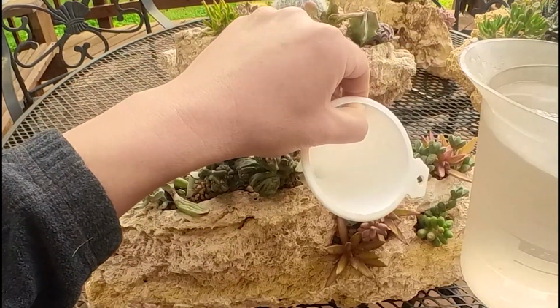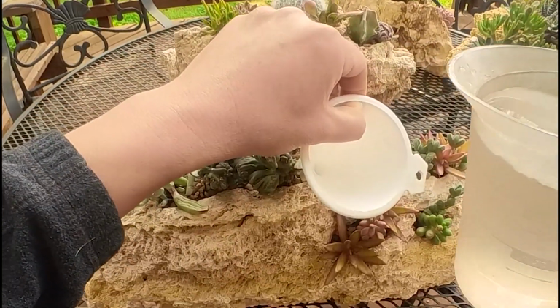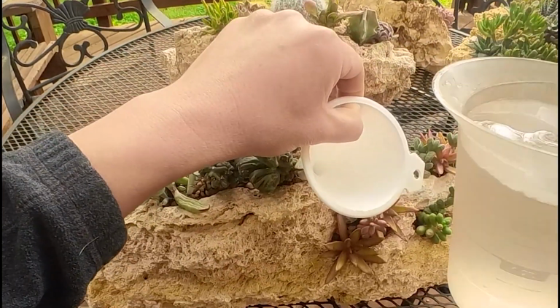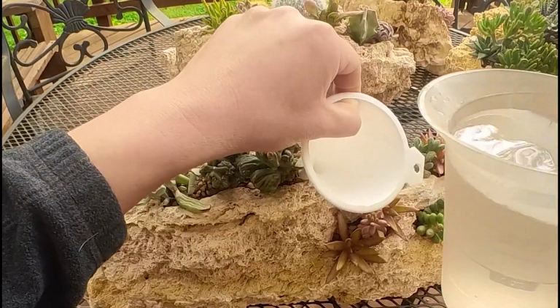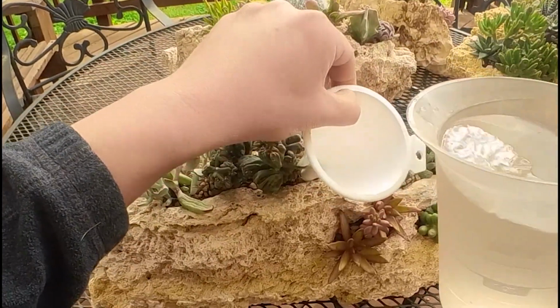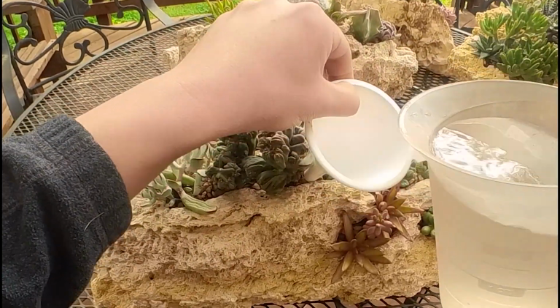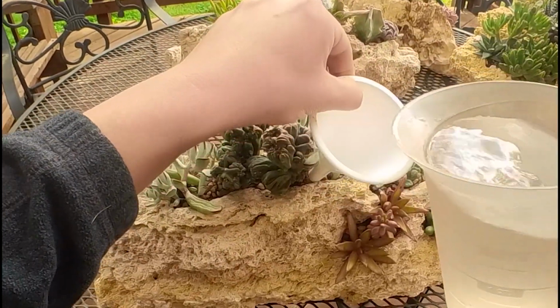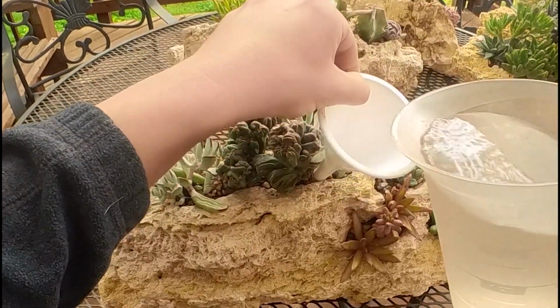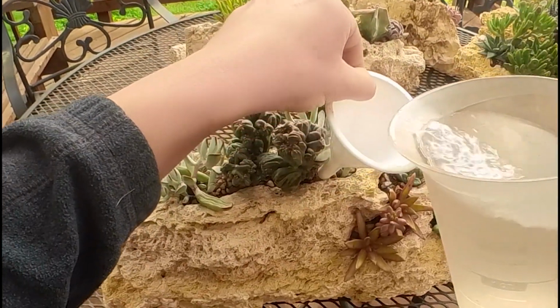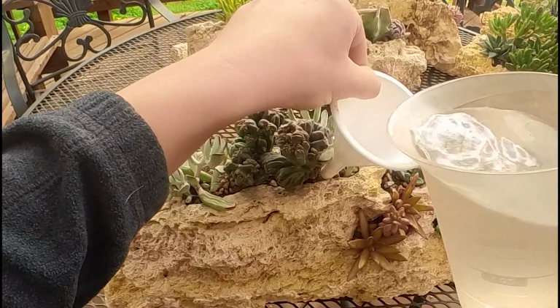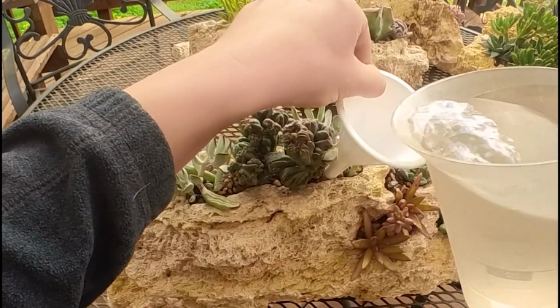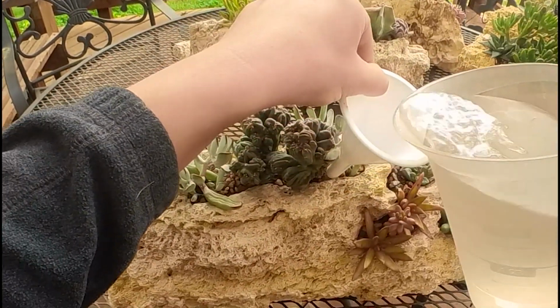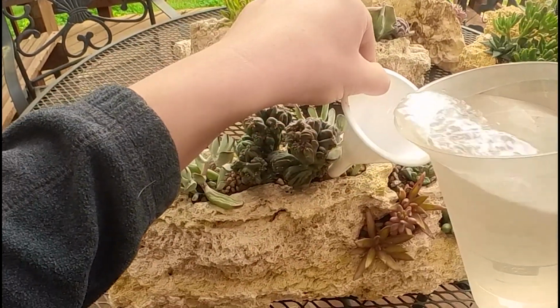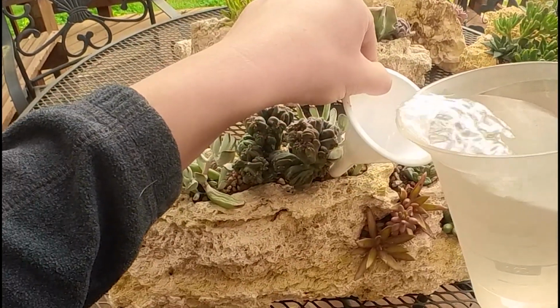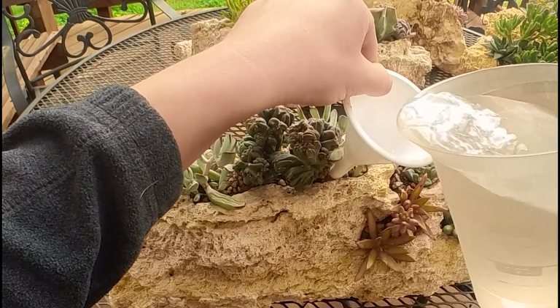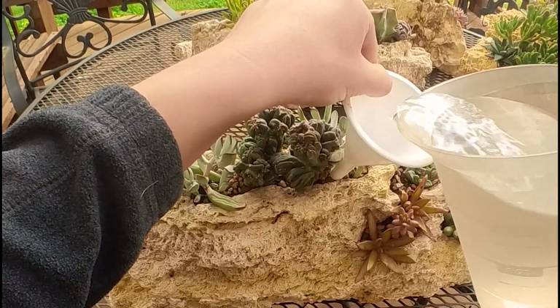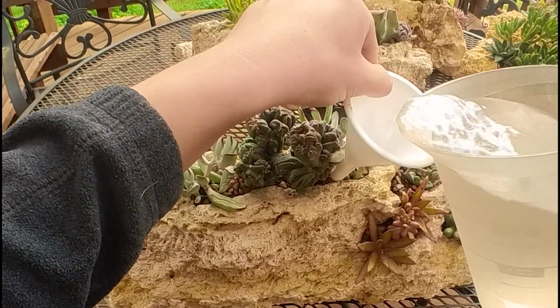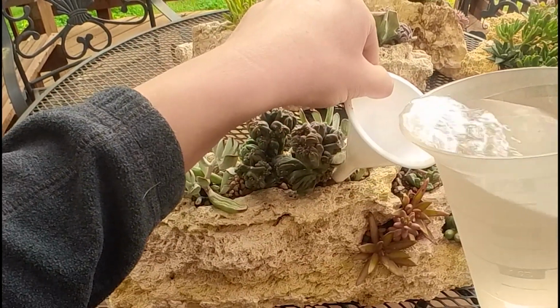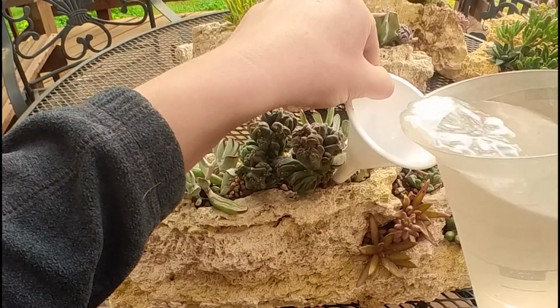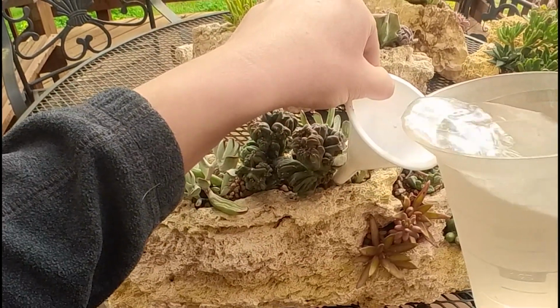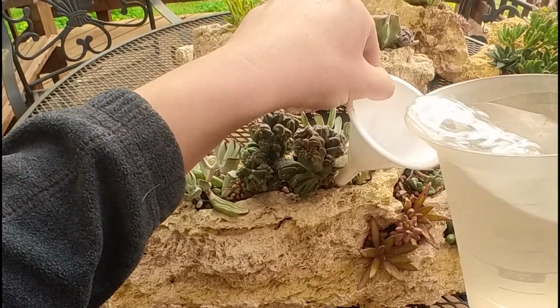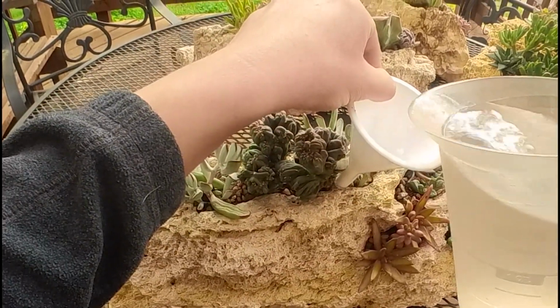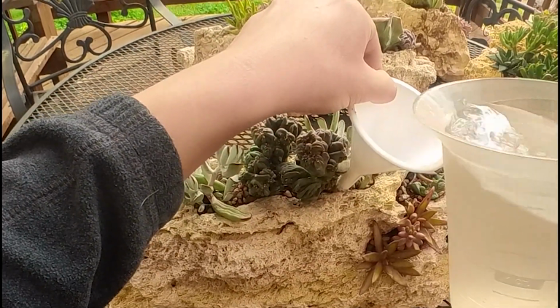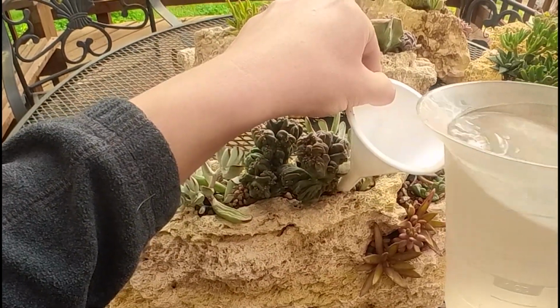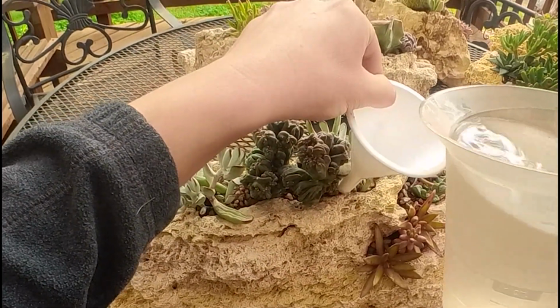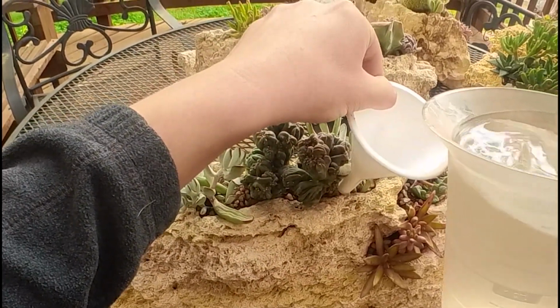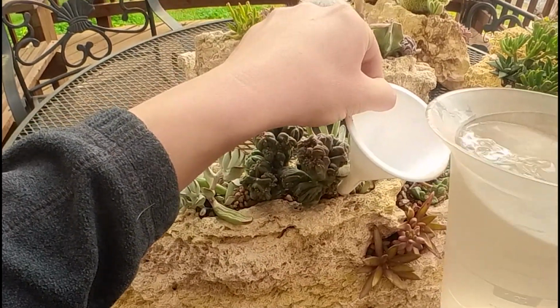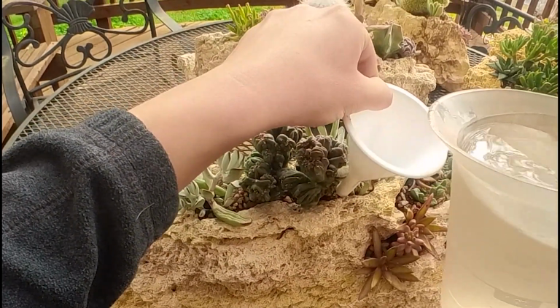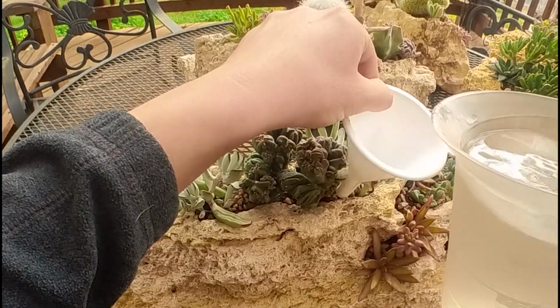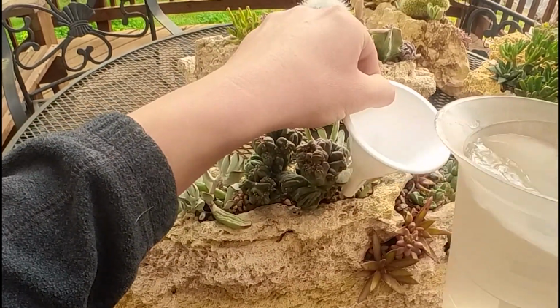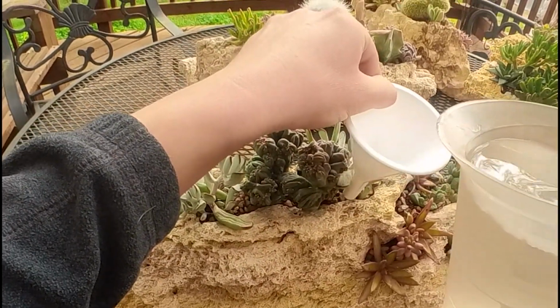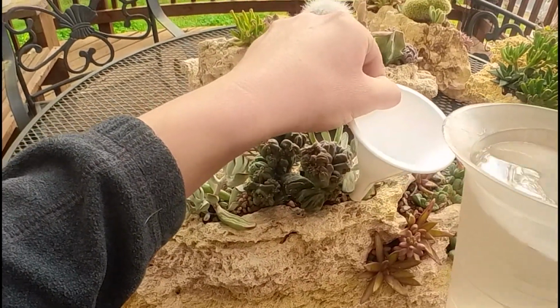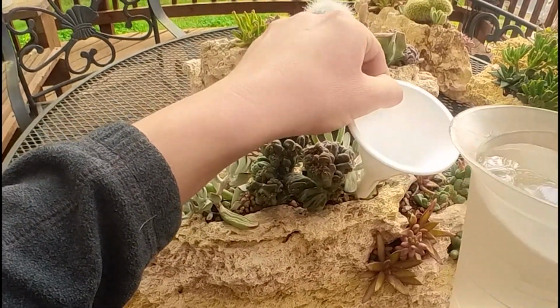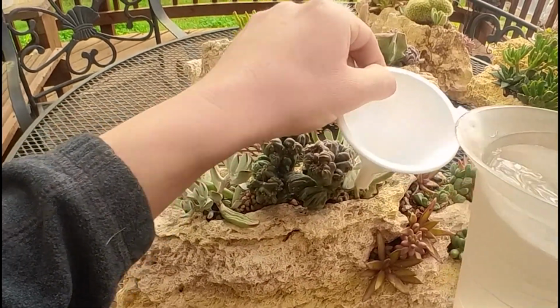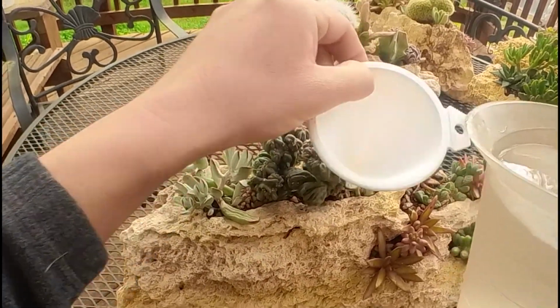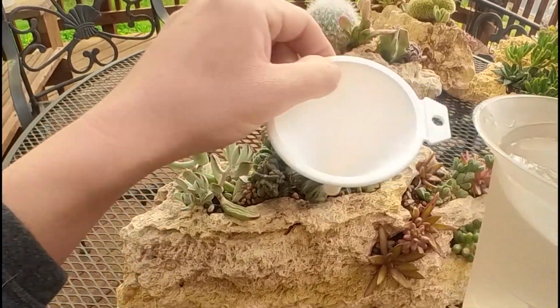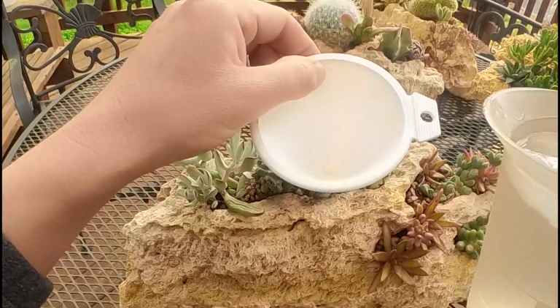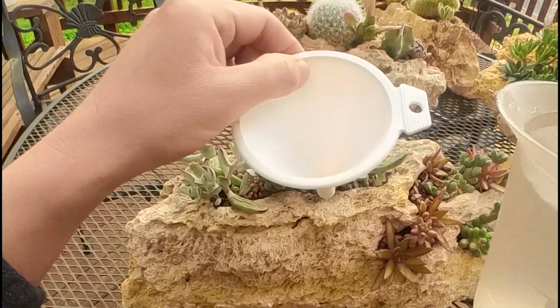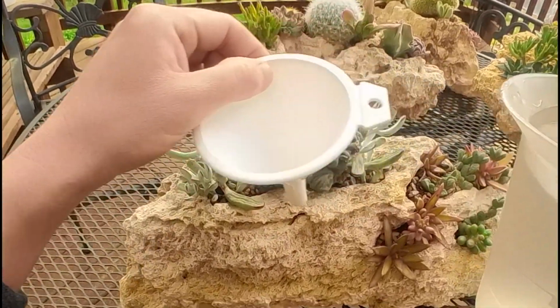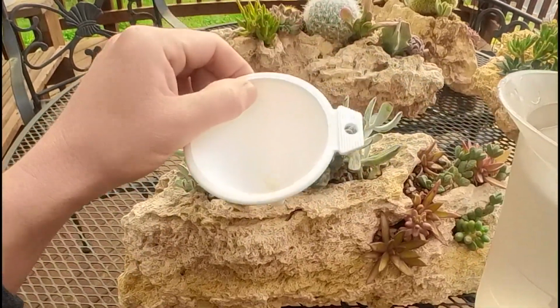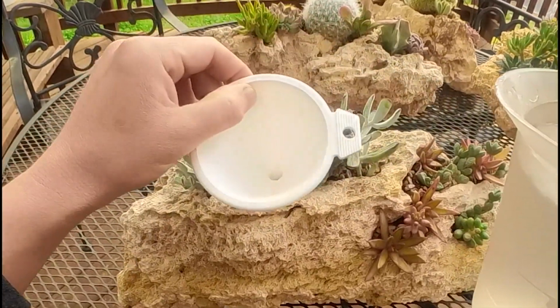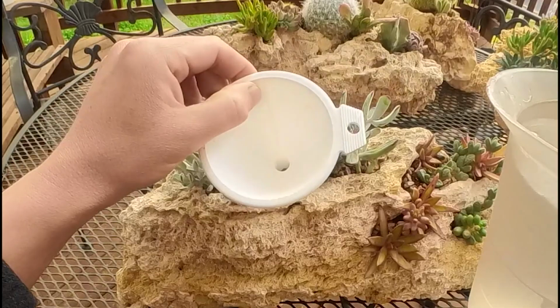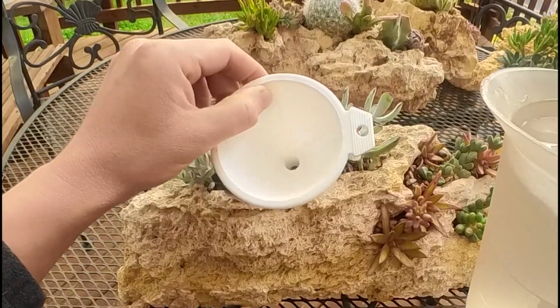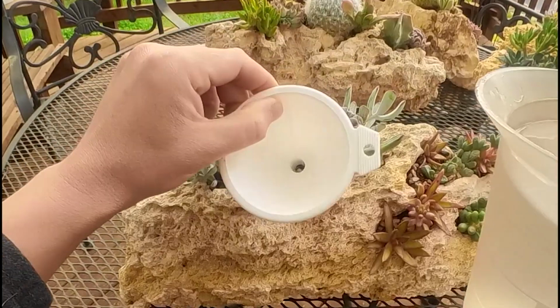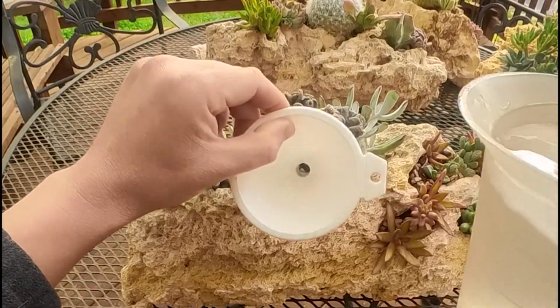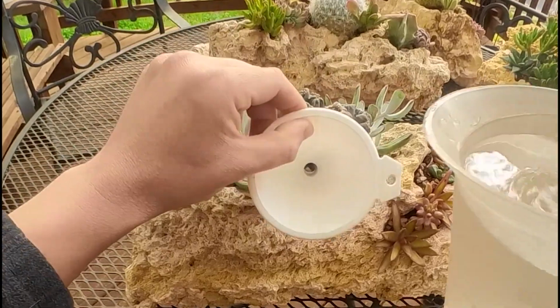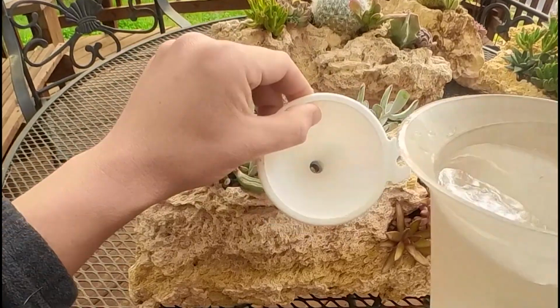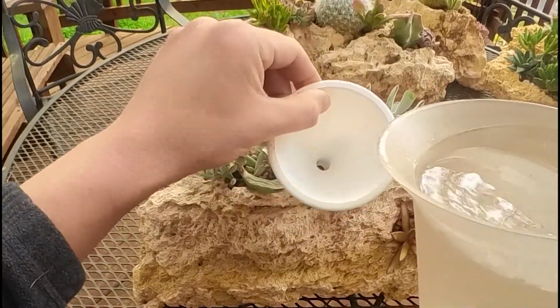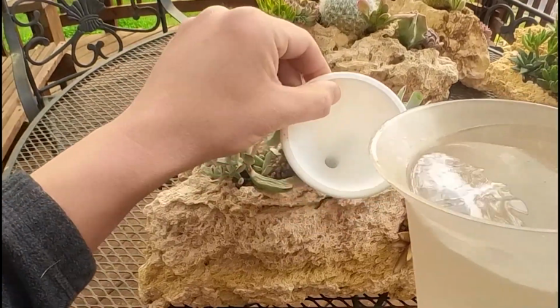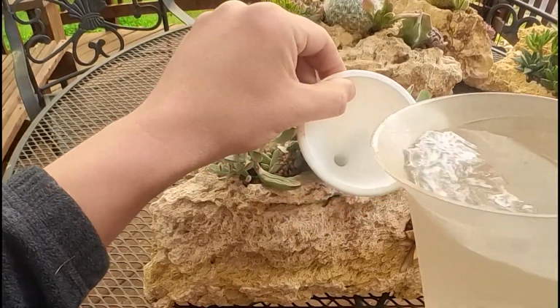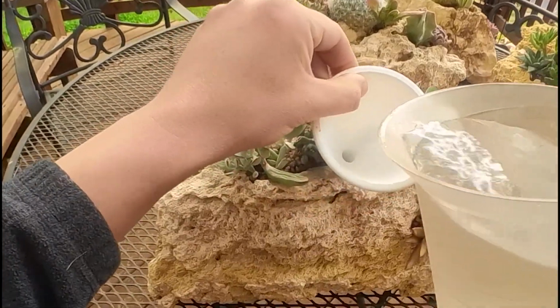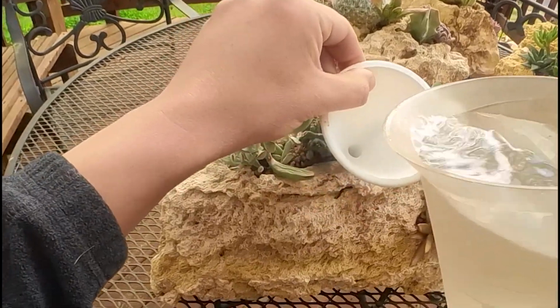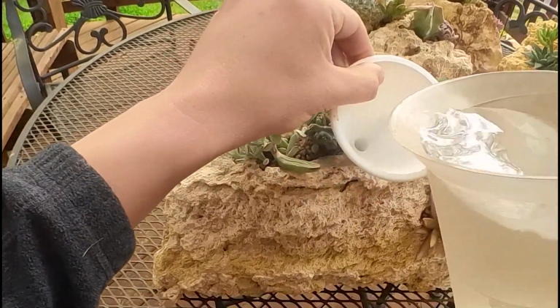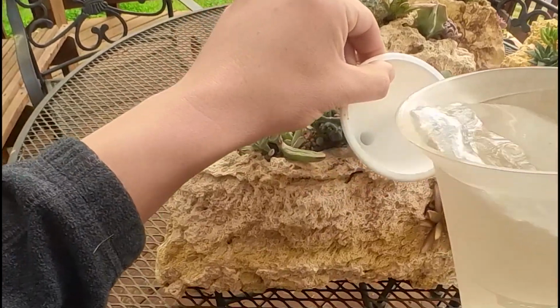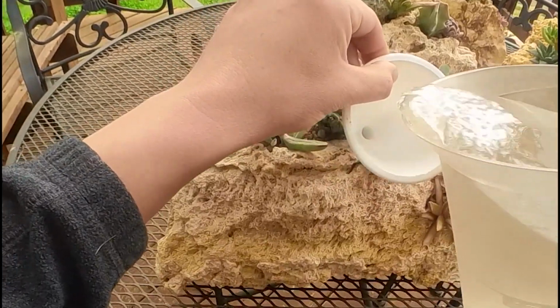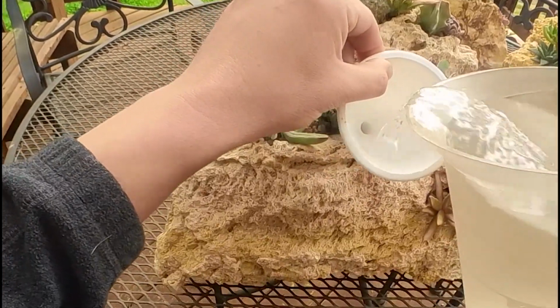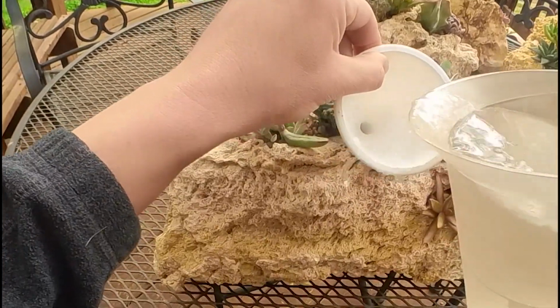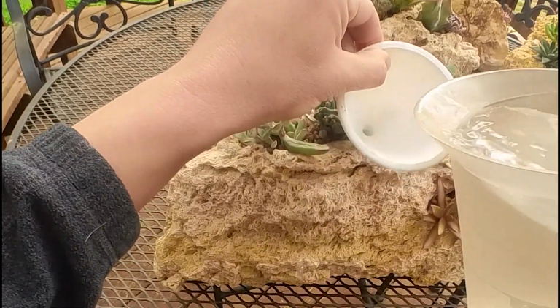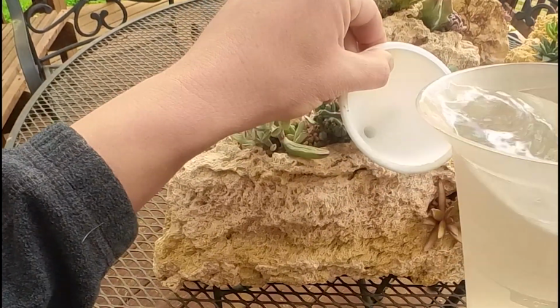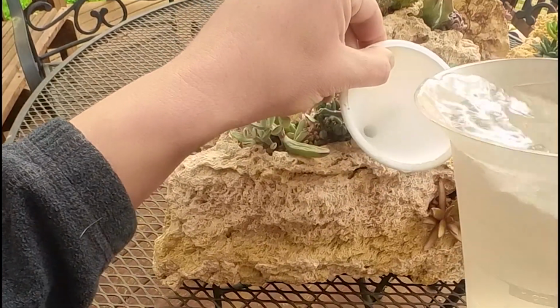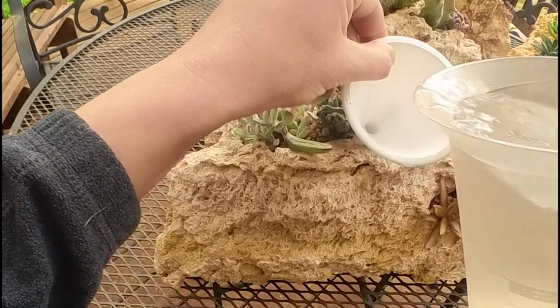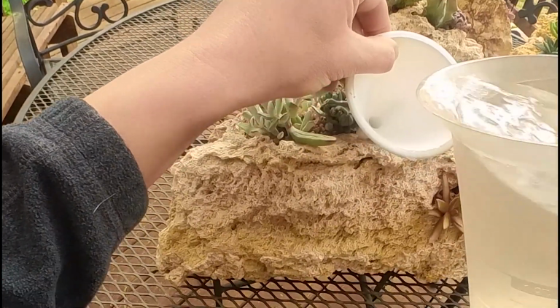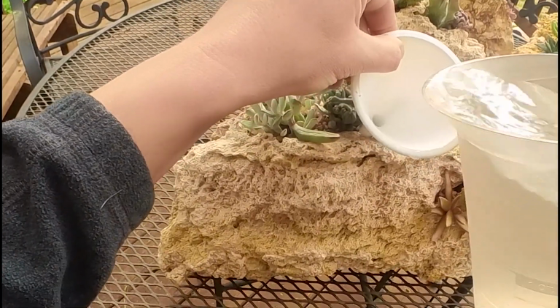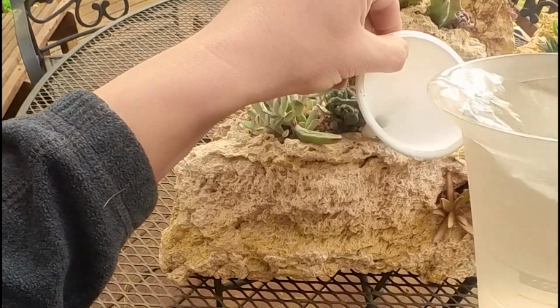After a few days, the plants in this arrangement will plump back up, the wrinkles will disappear, and the leaves will feel firm again.